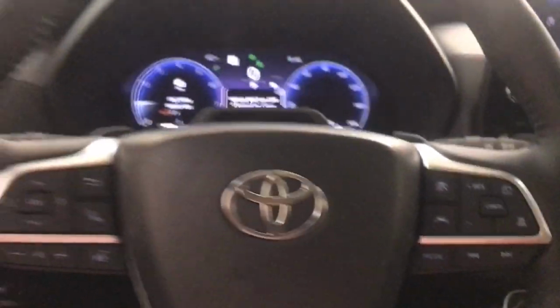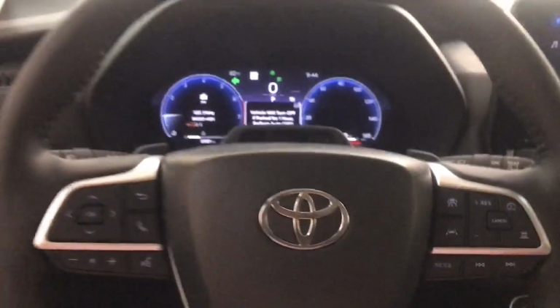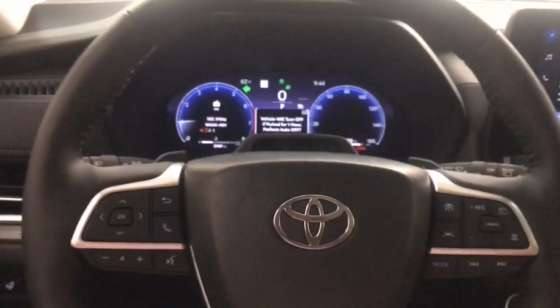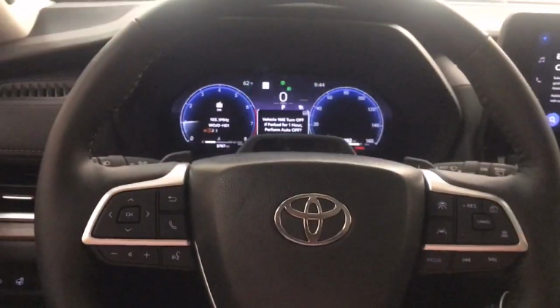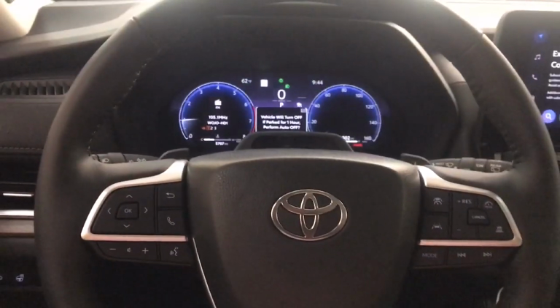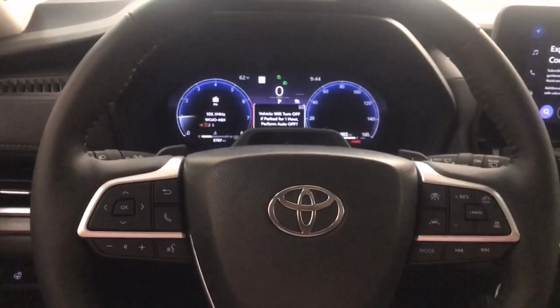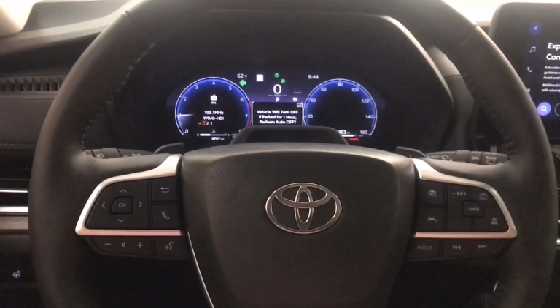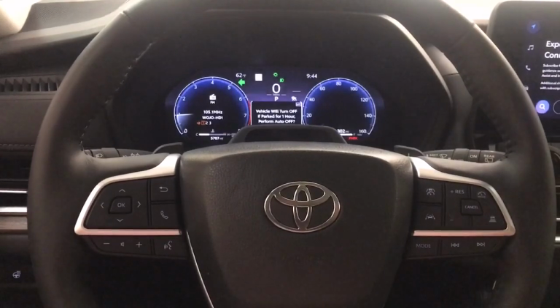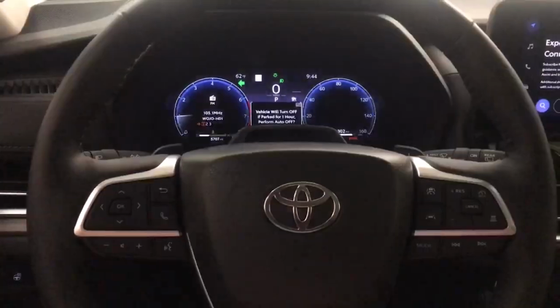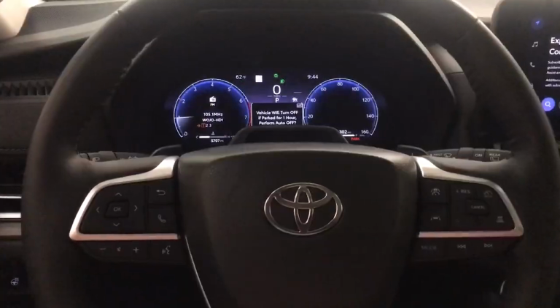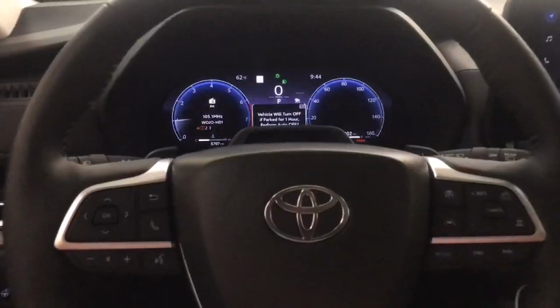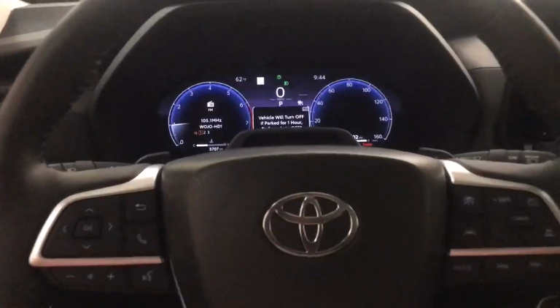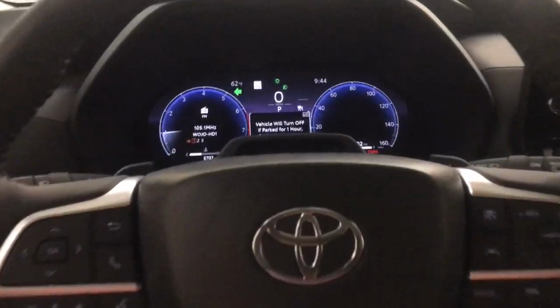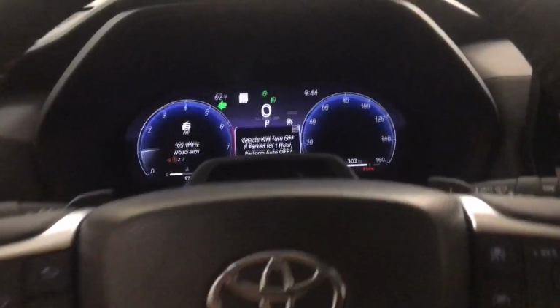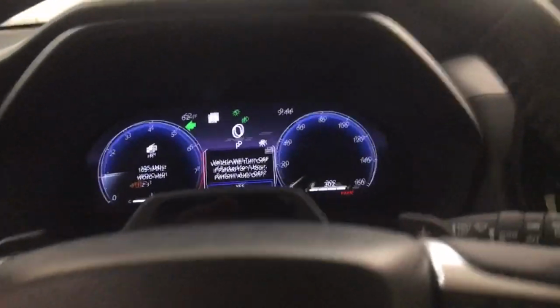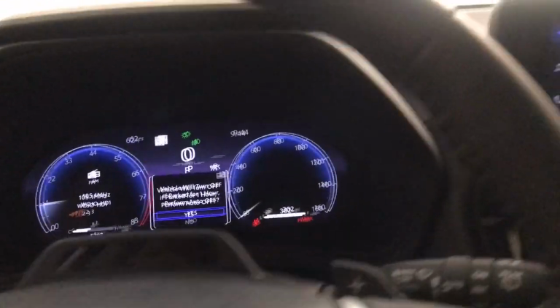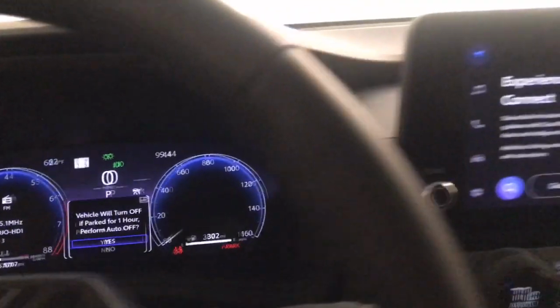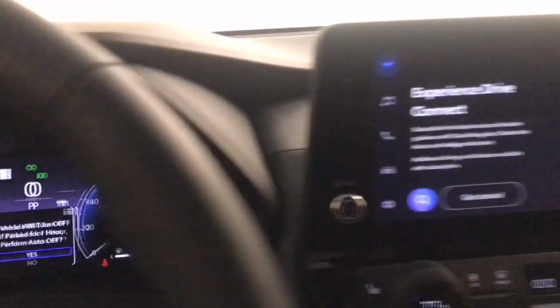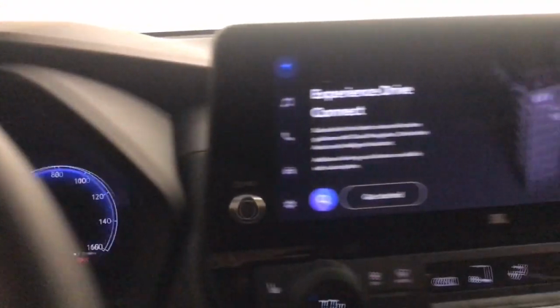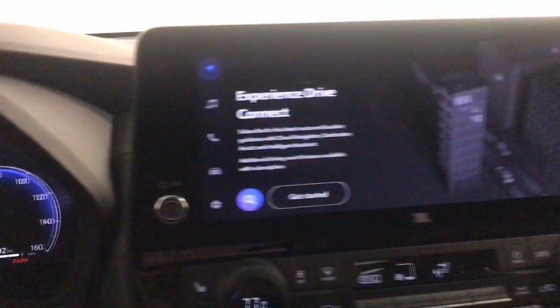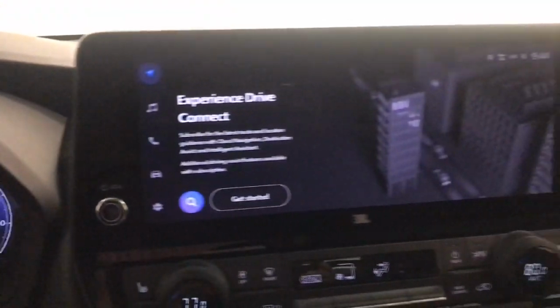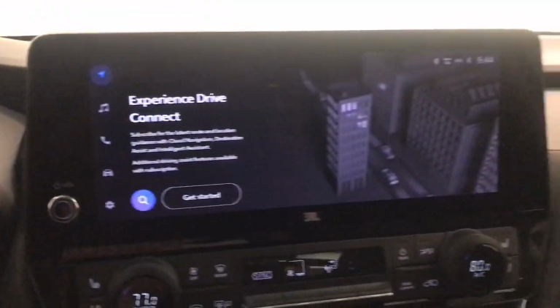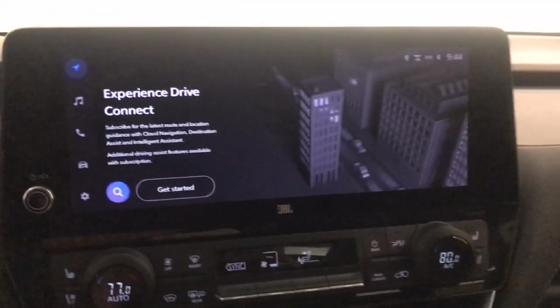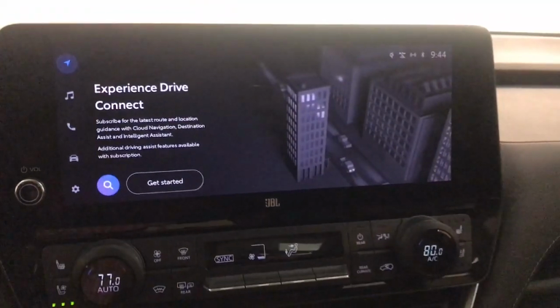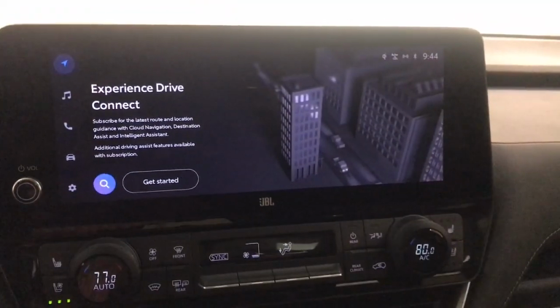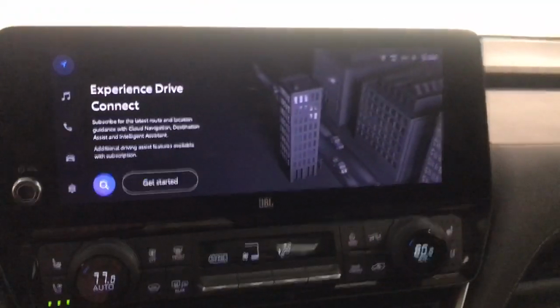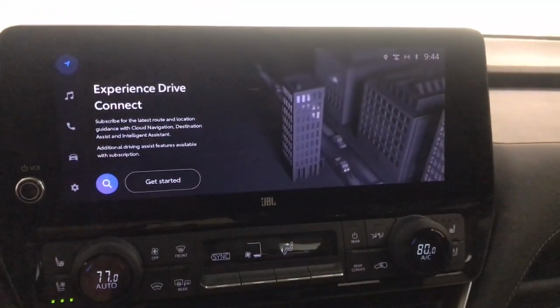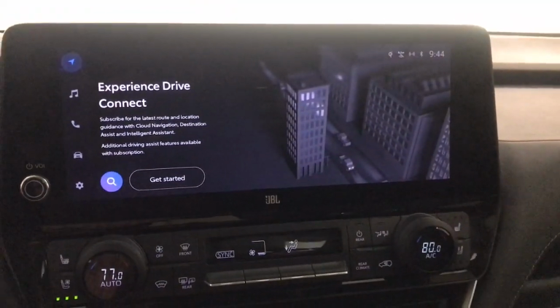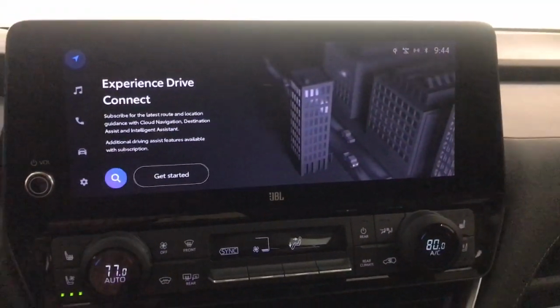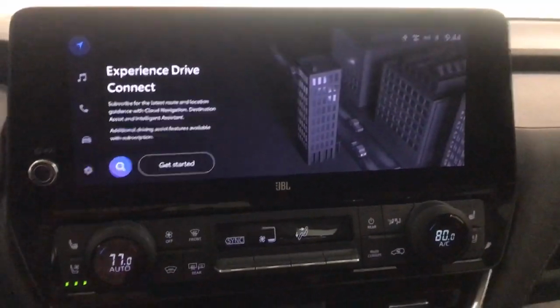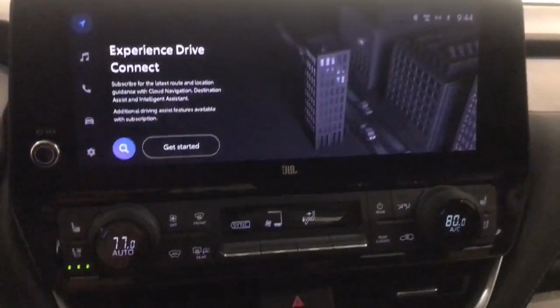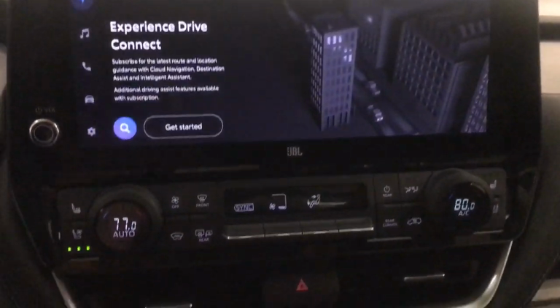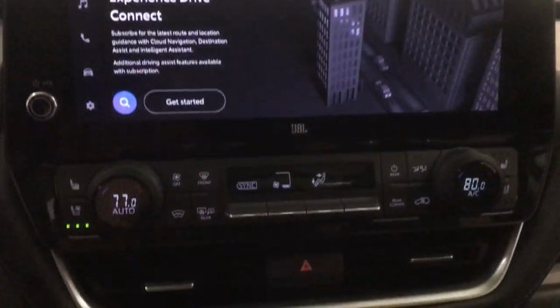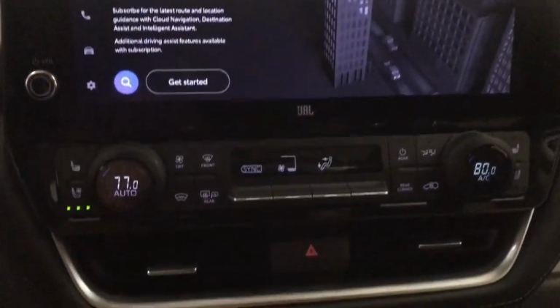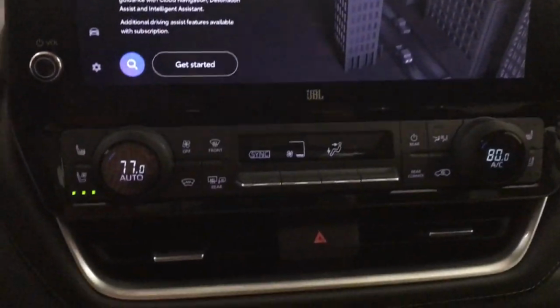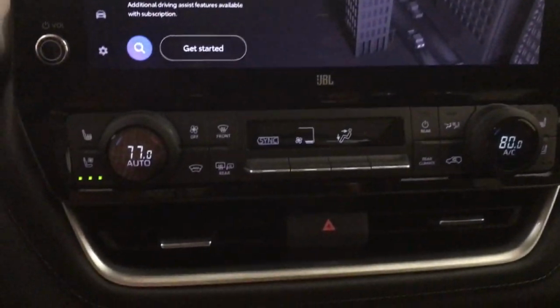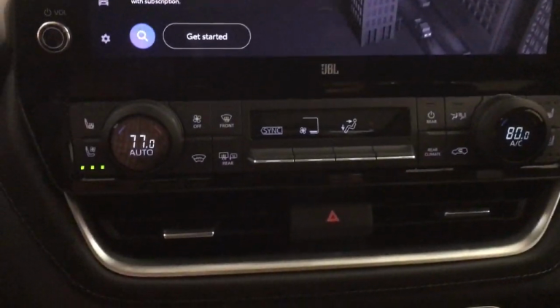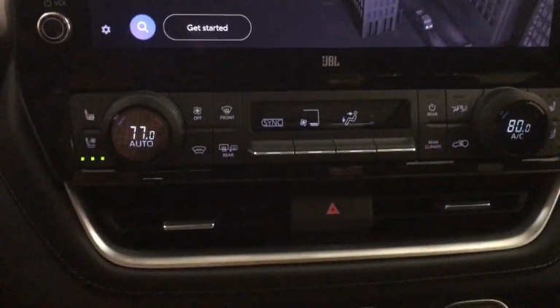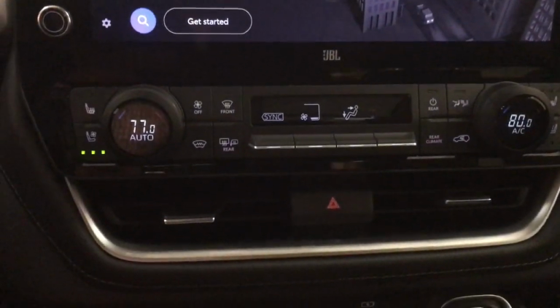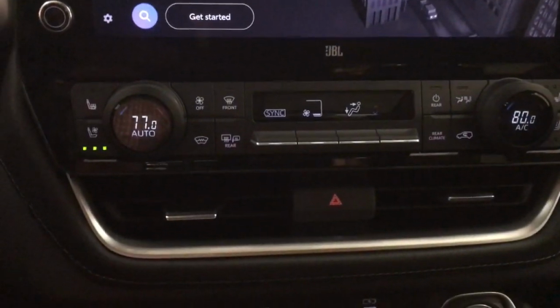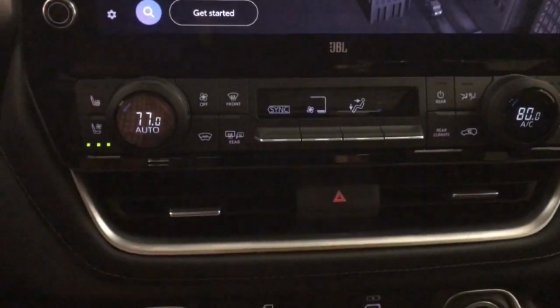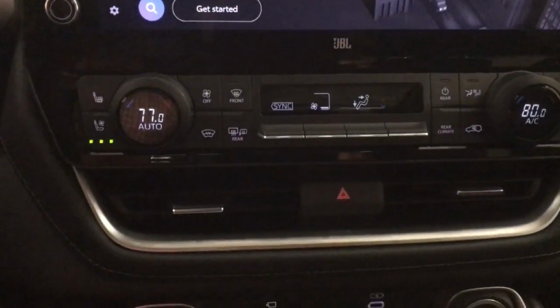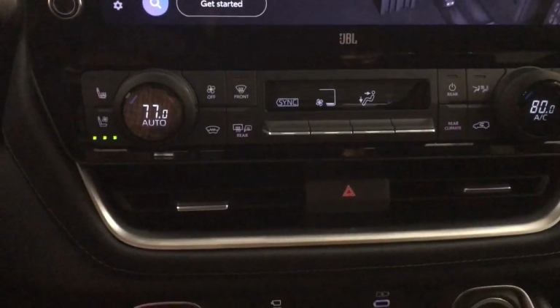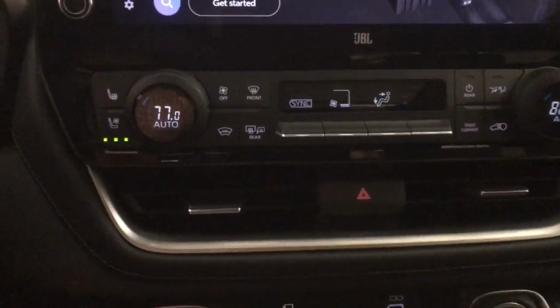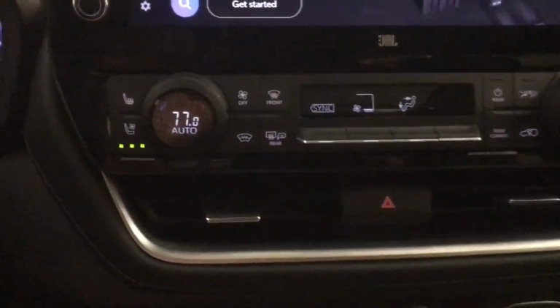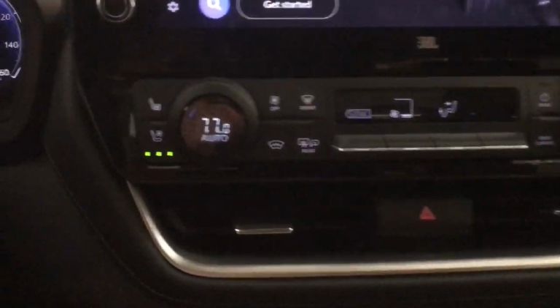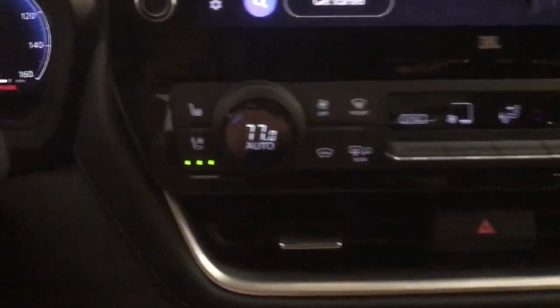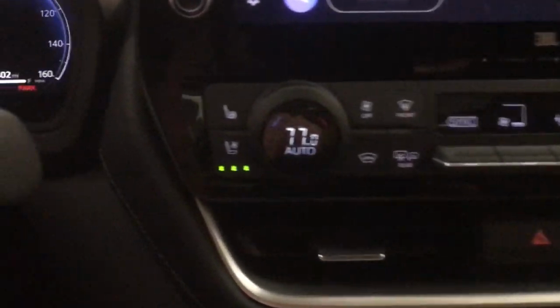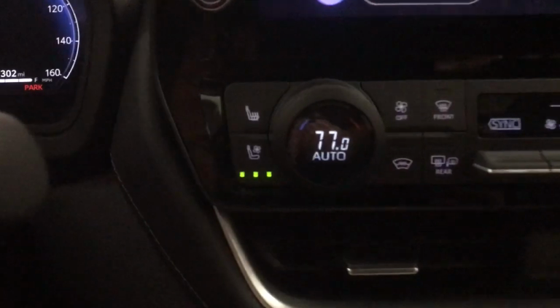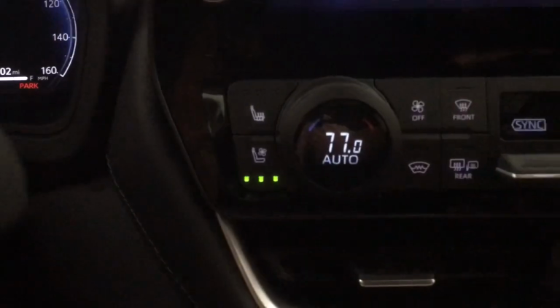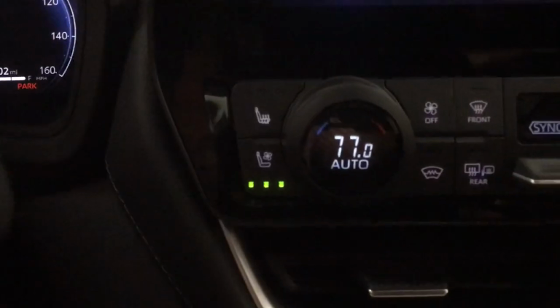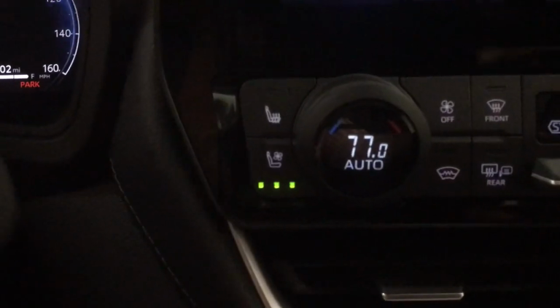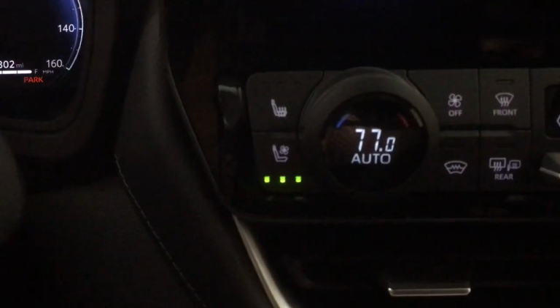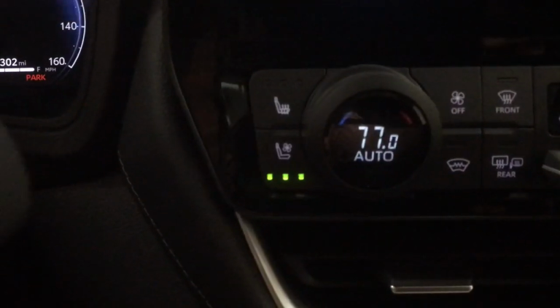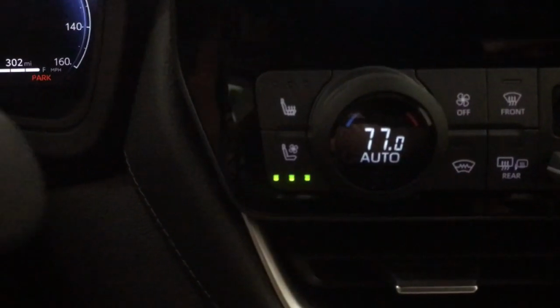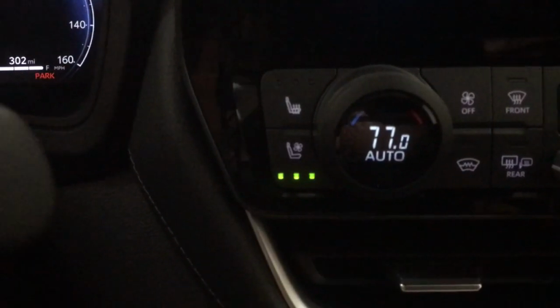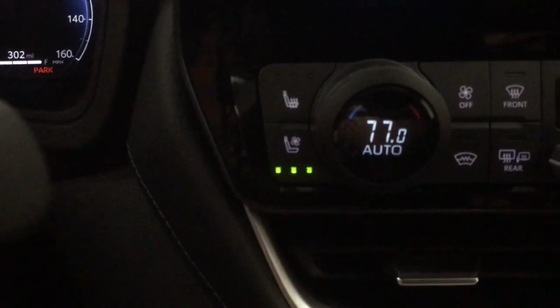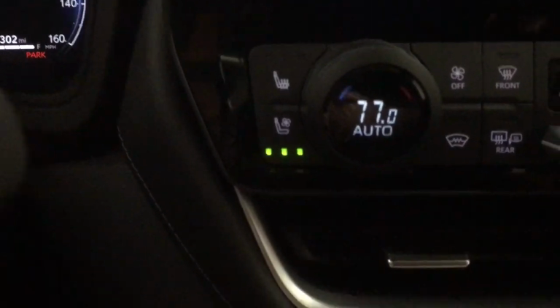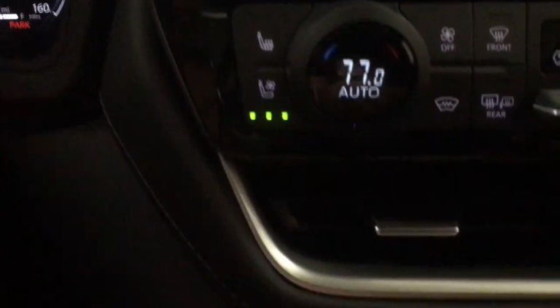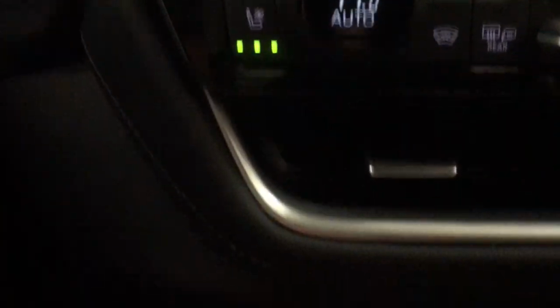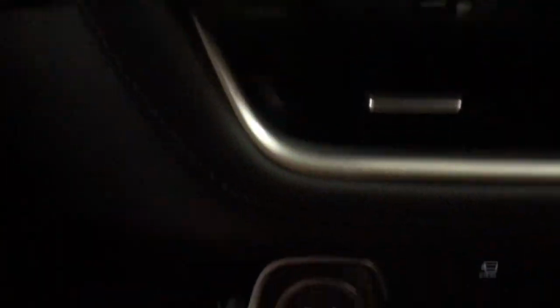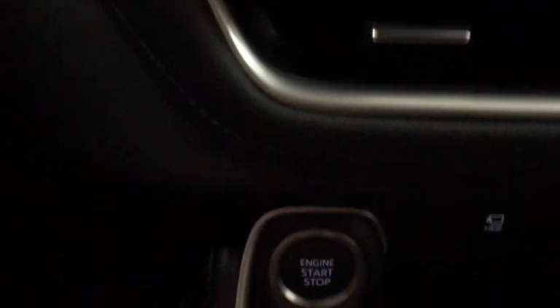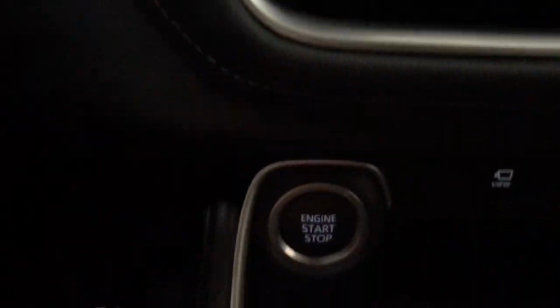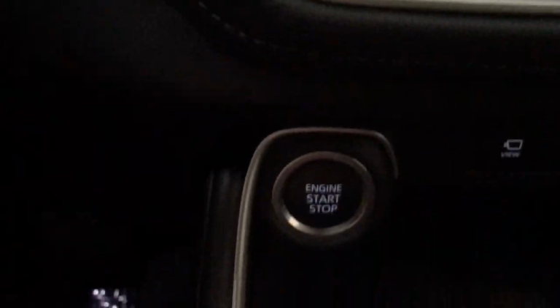Don't miss the chance to take this sensational Grand Highlander home to your family. Our team will give you an outstanding test drive experience. Stop in today.